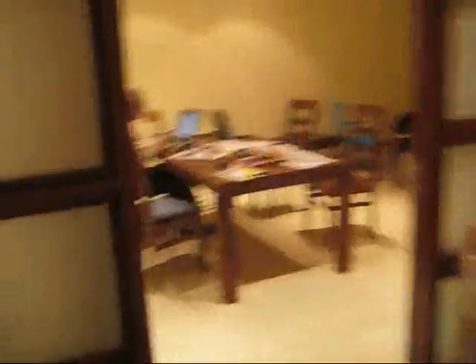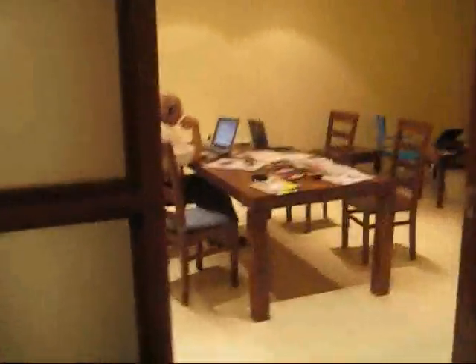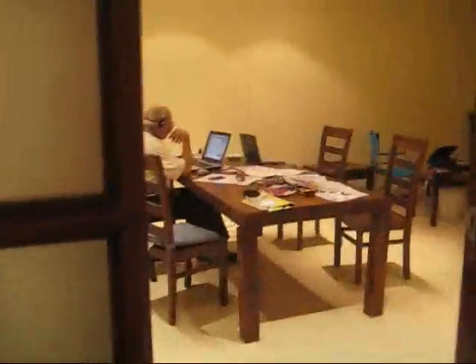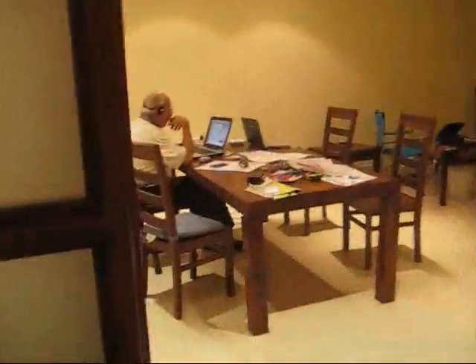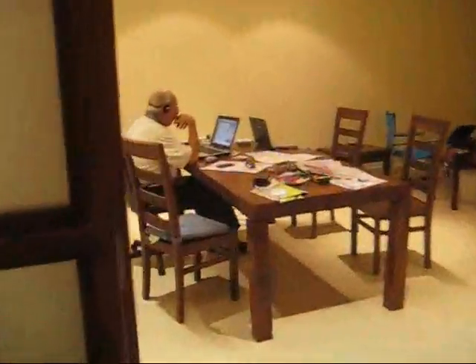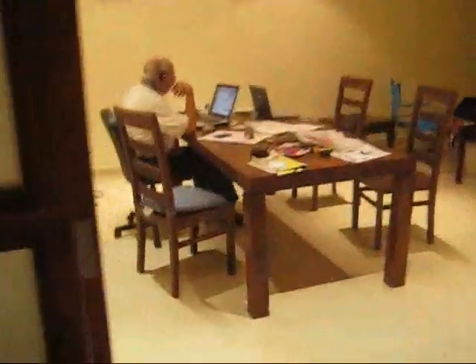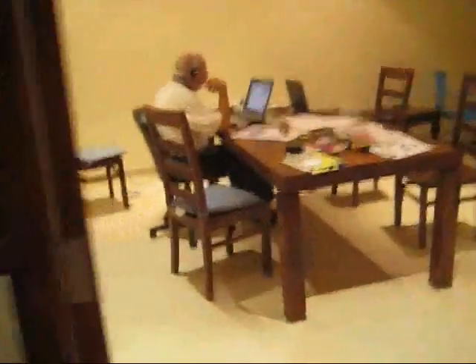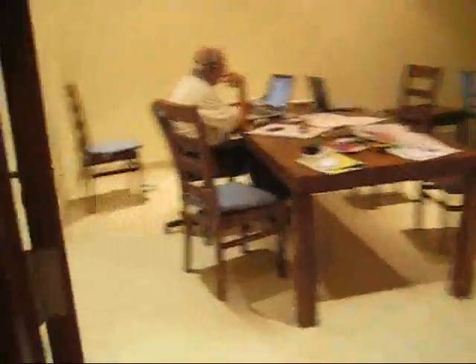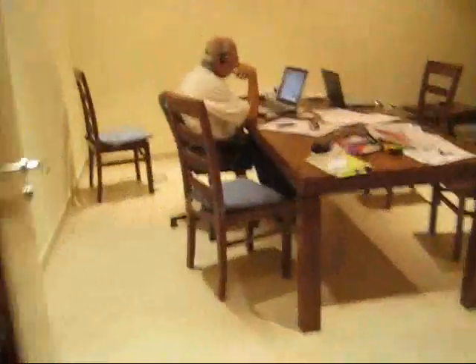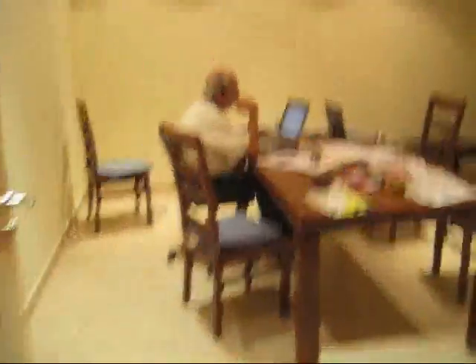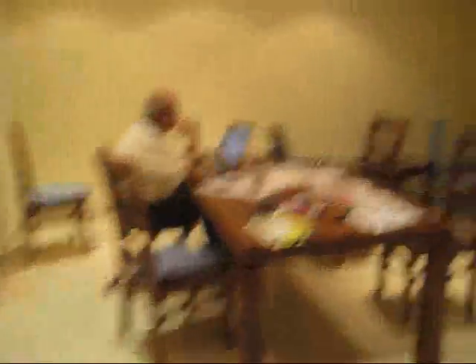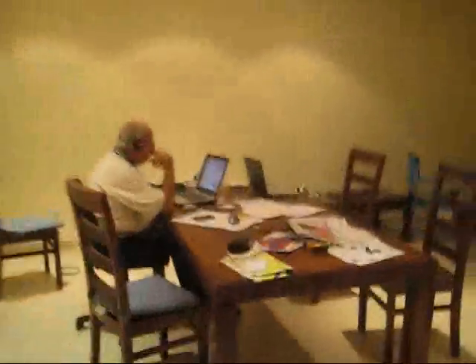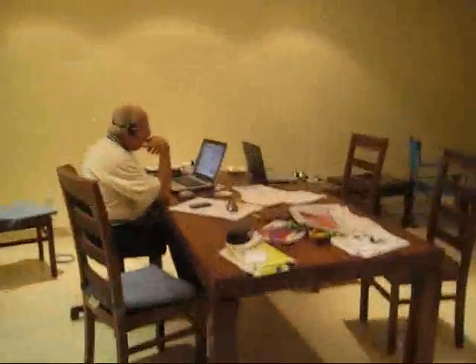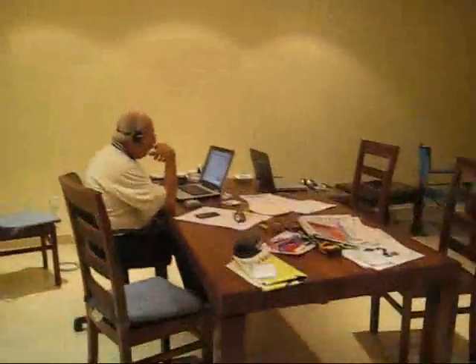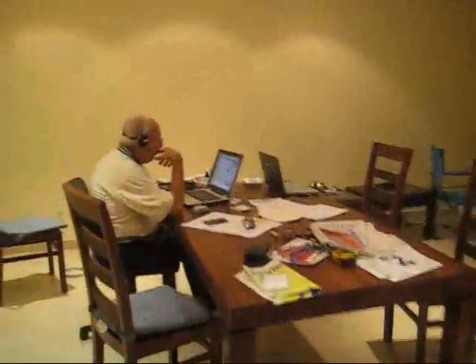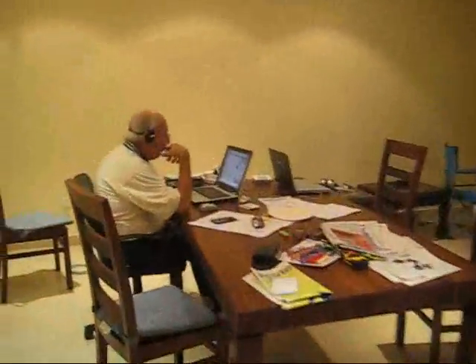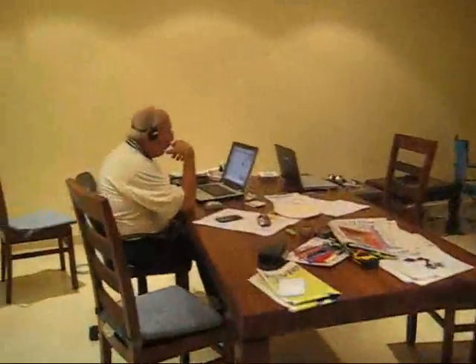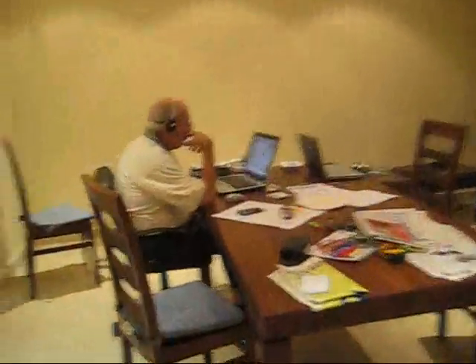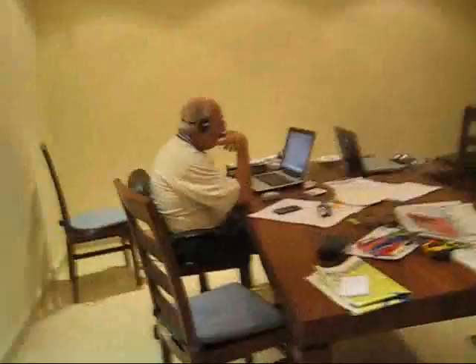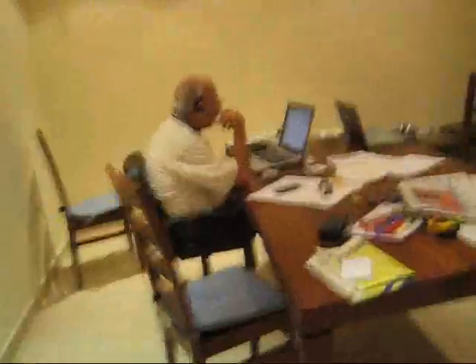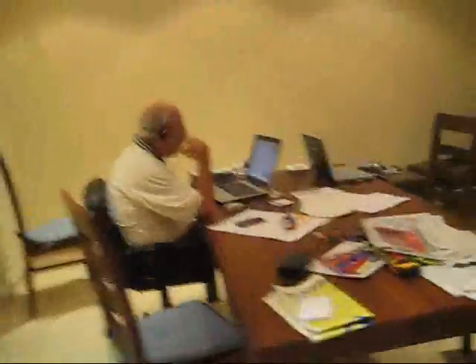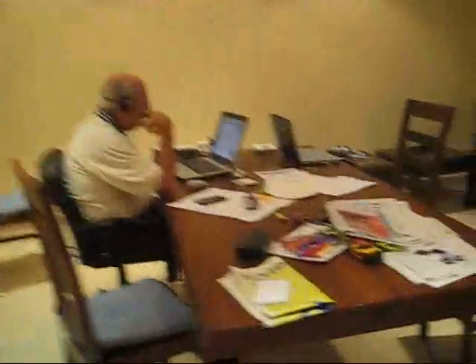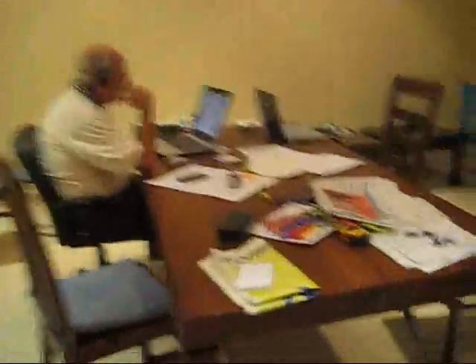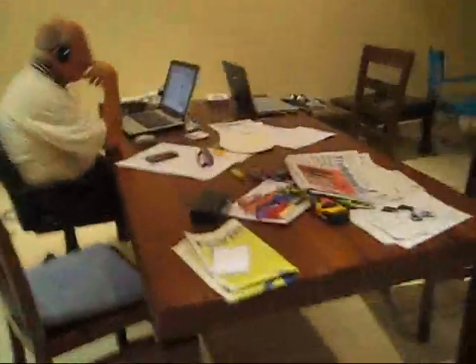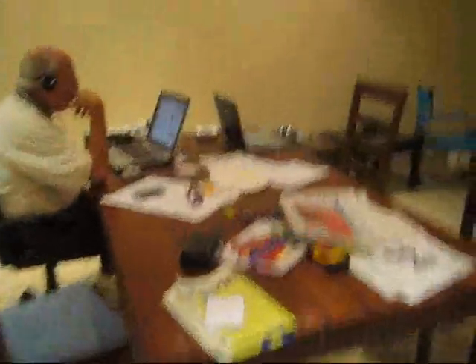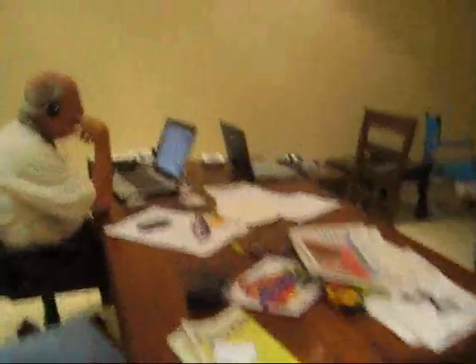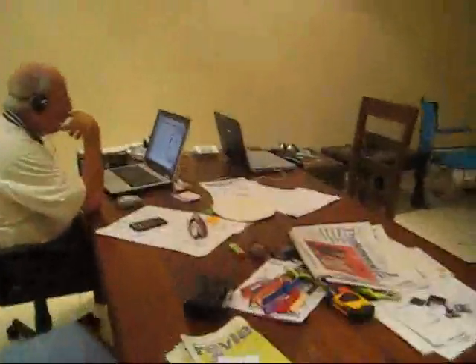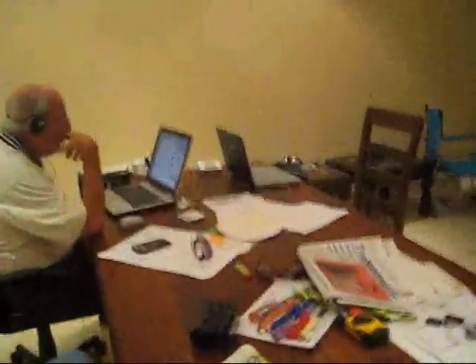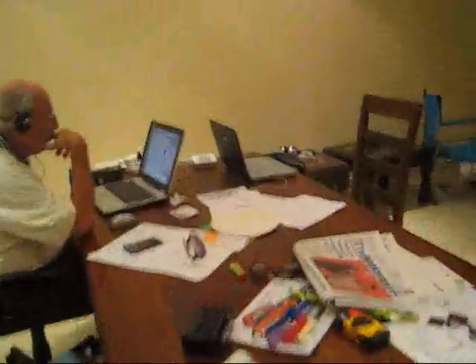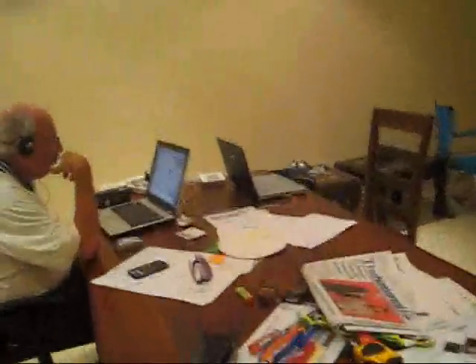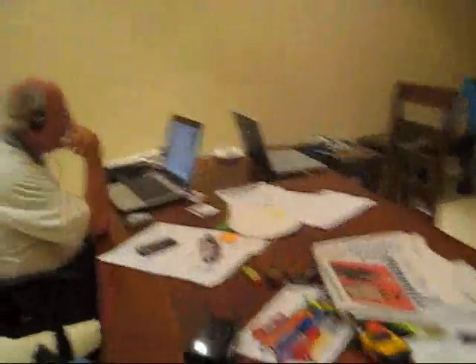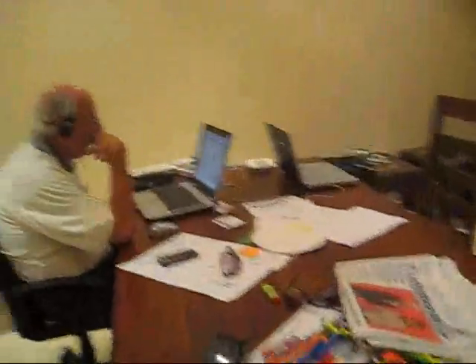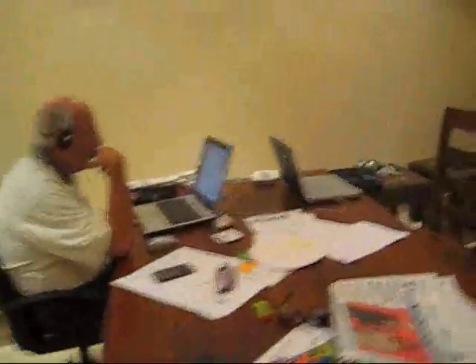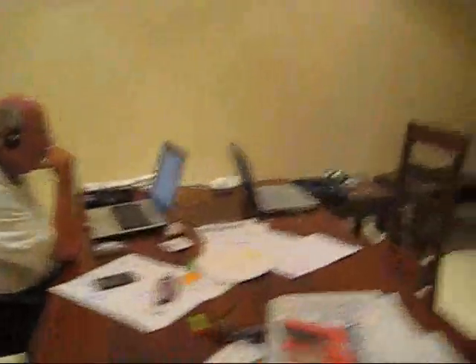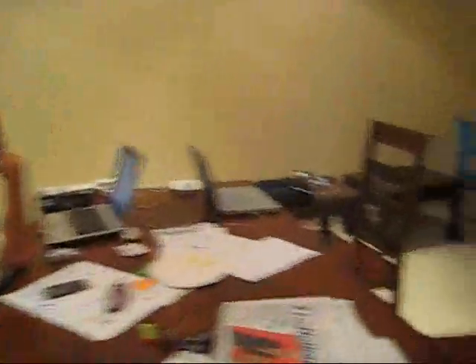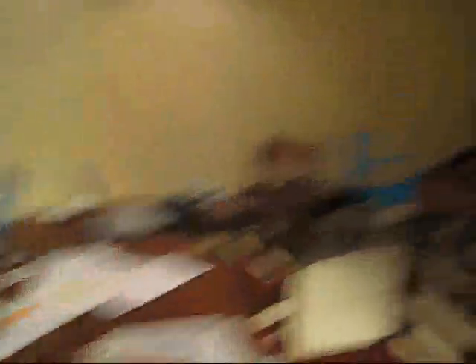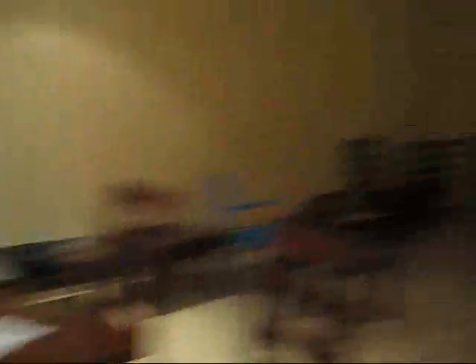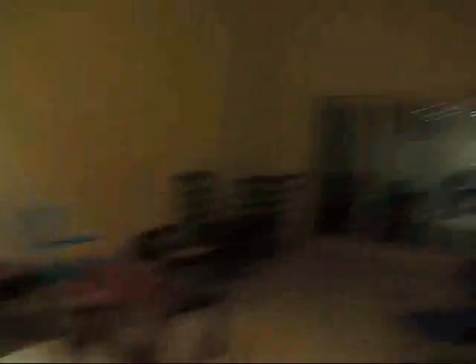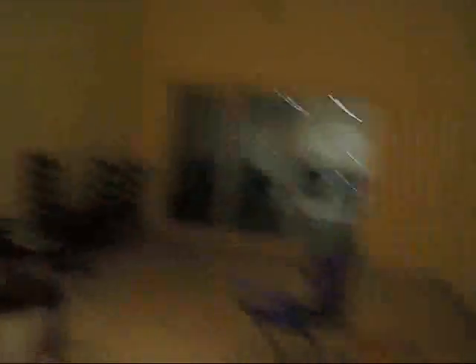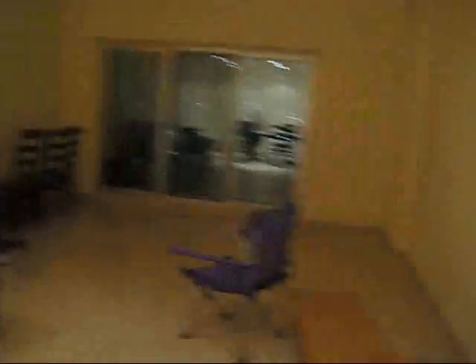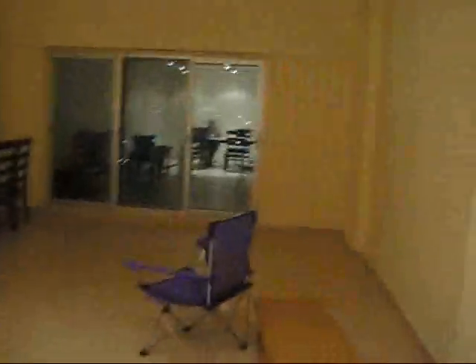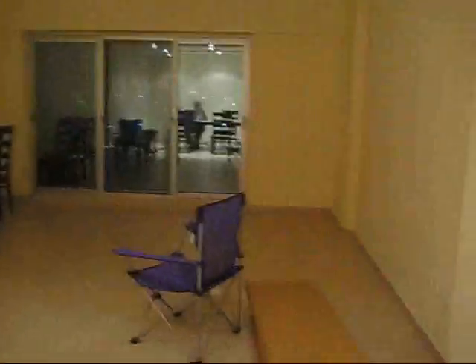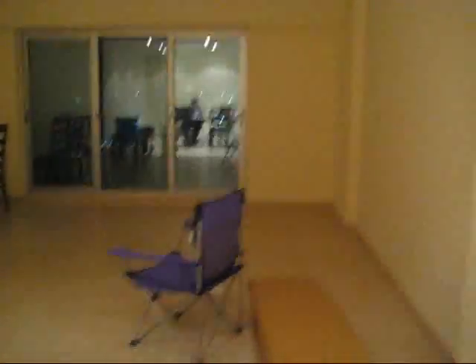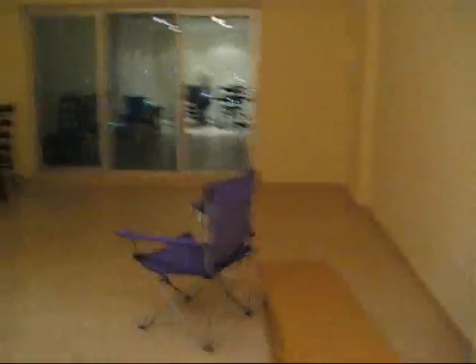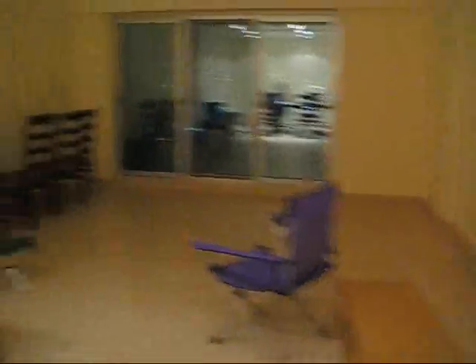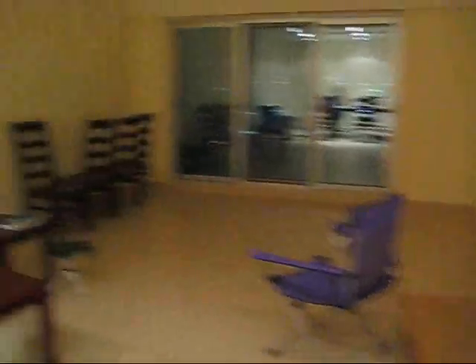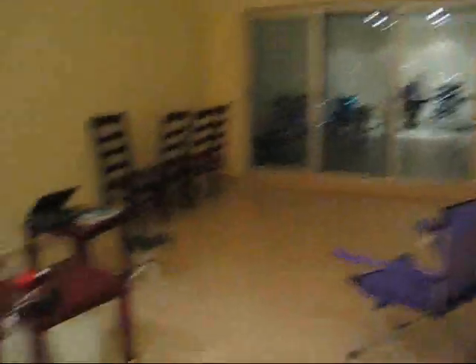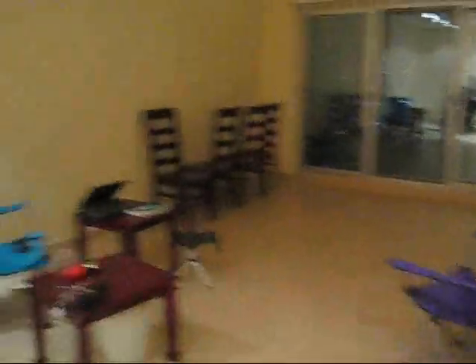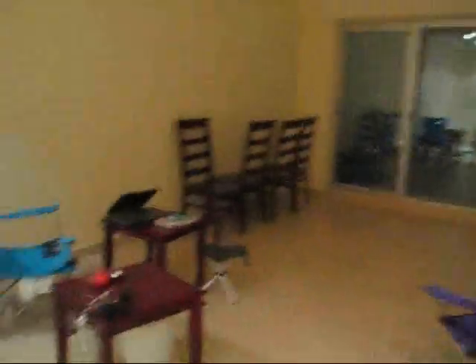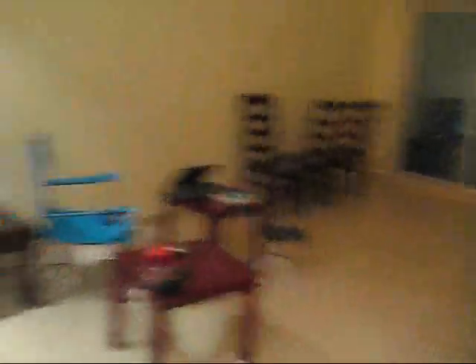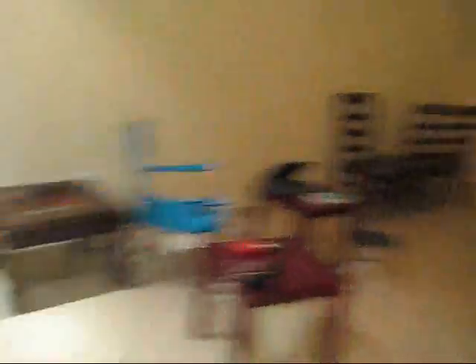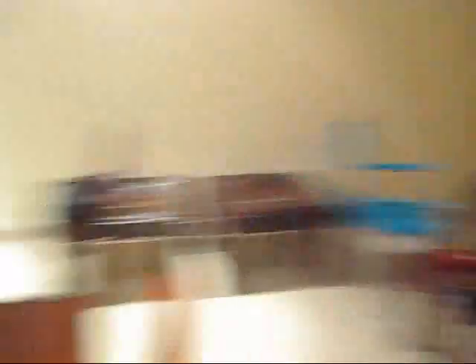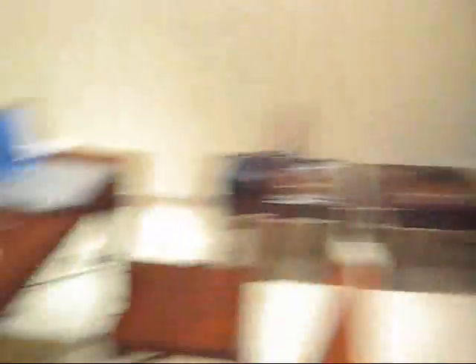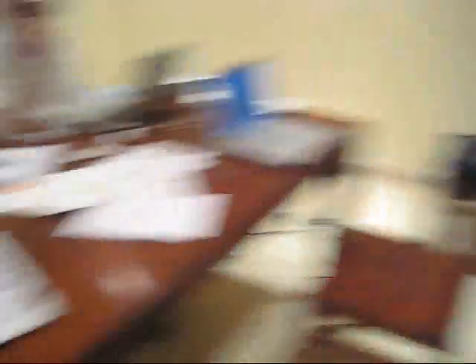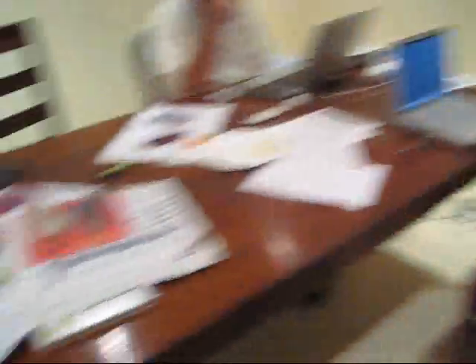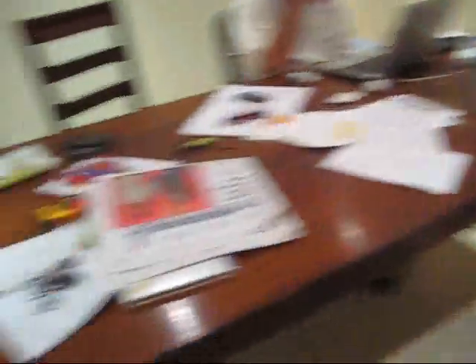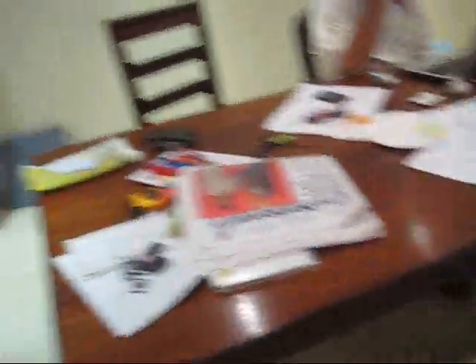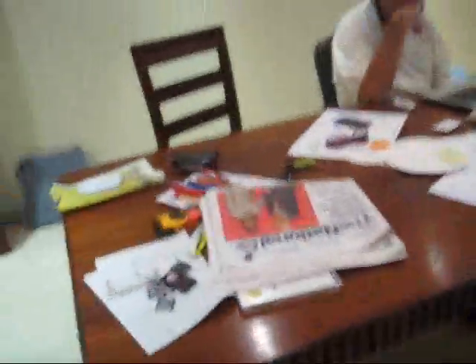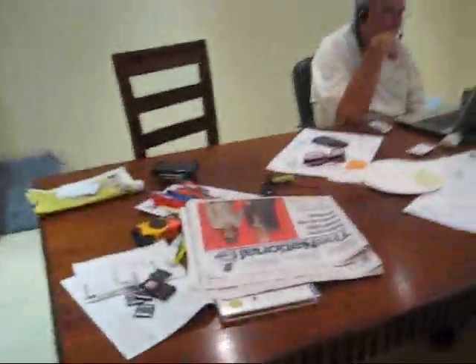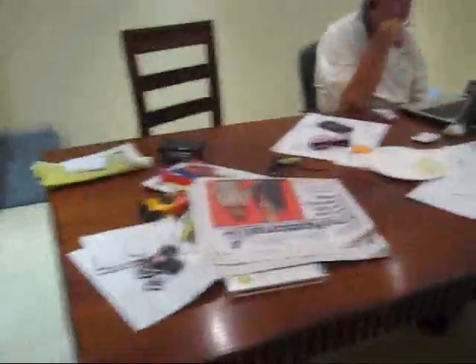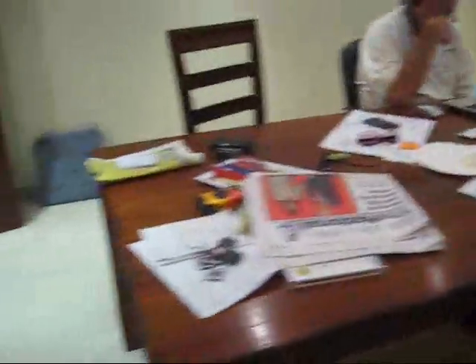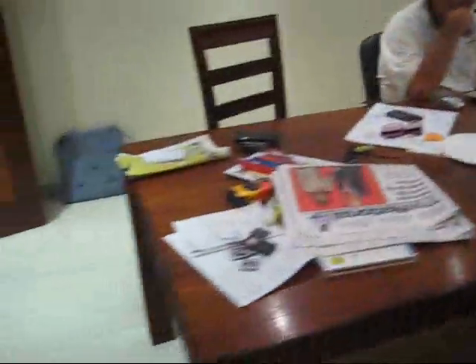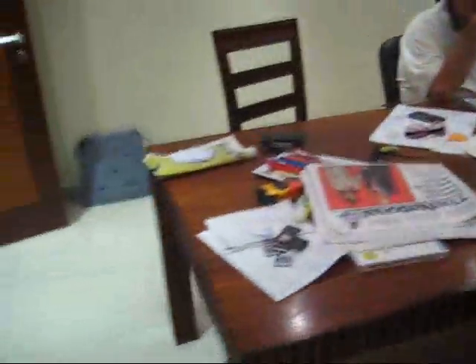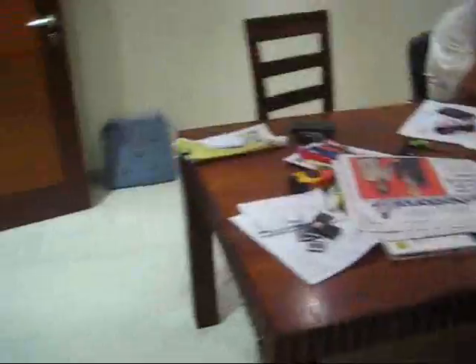Here's my dad doing something. Oh, he's talking to someone. And then, oh look, we've got a table.